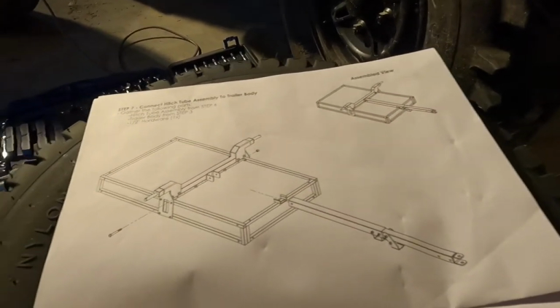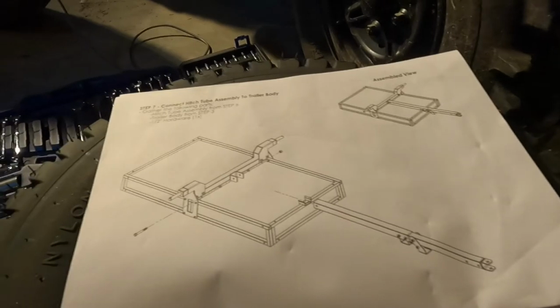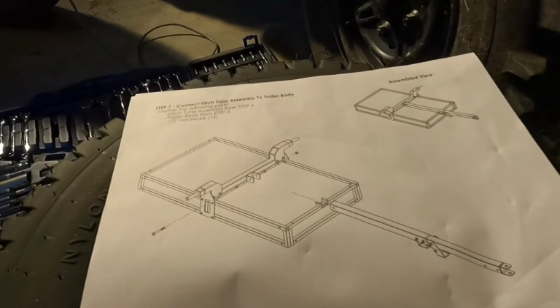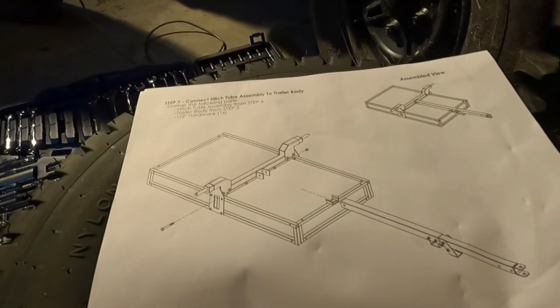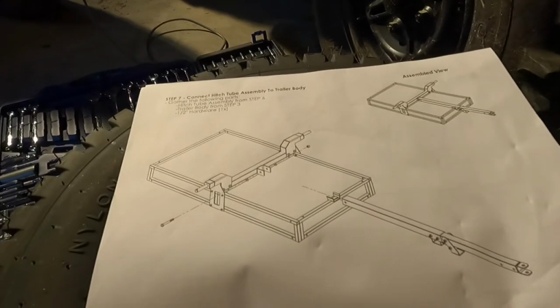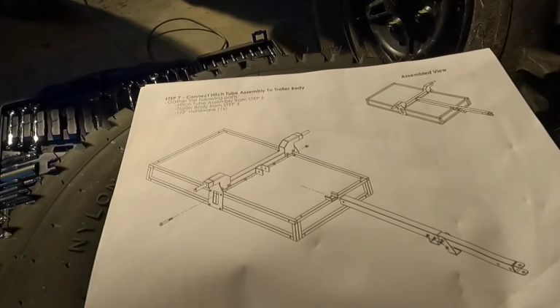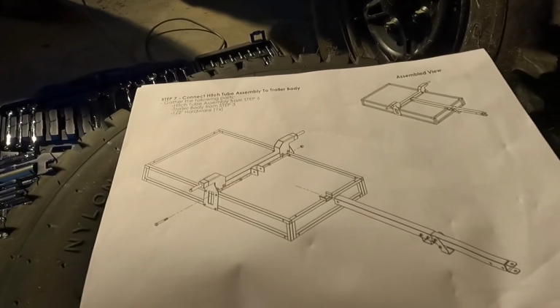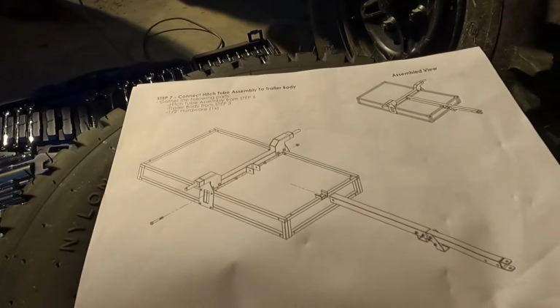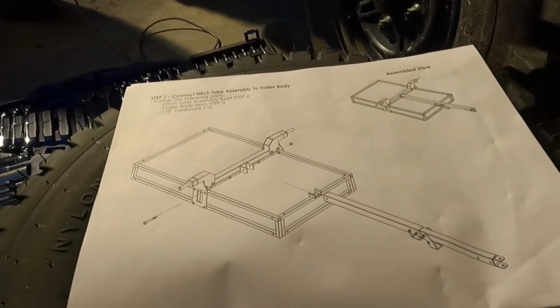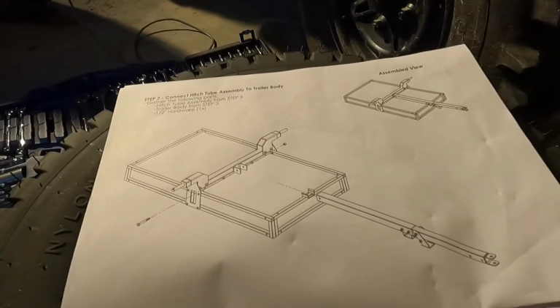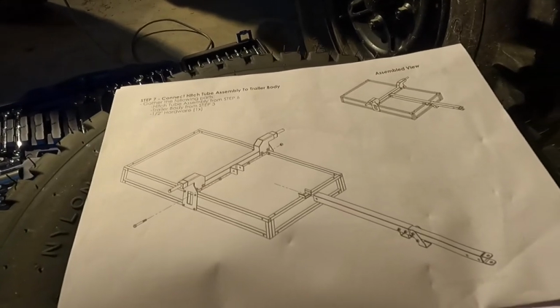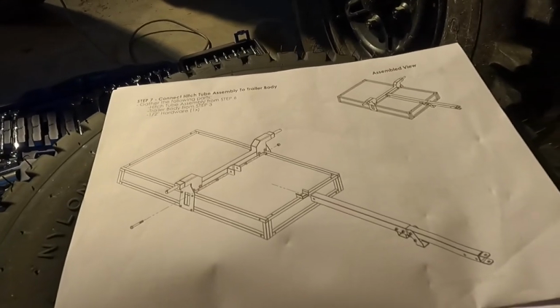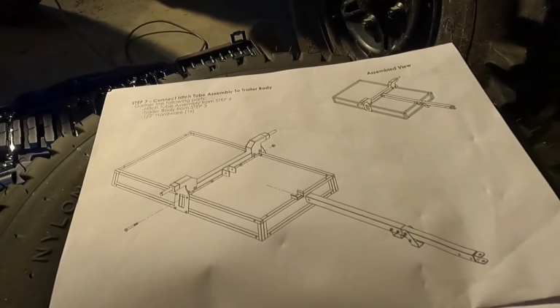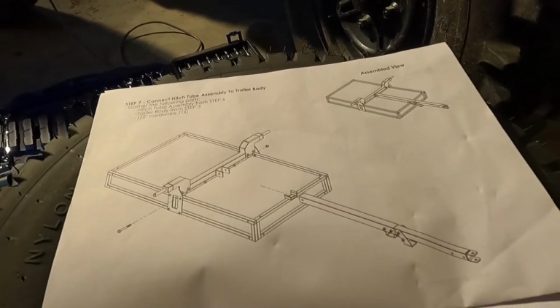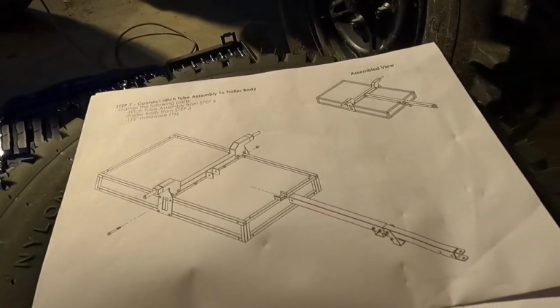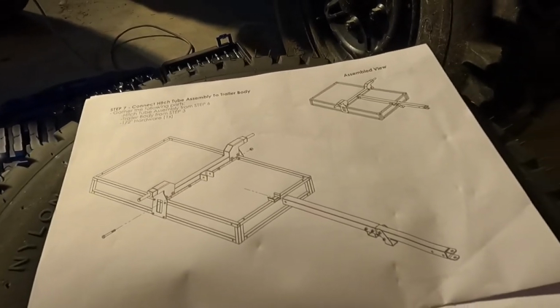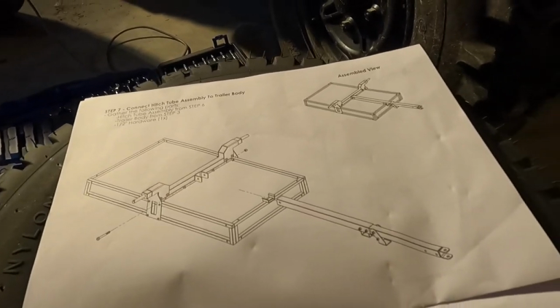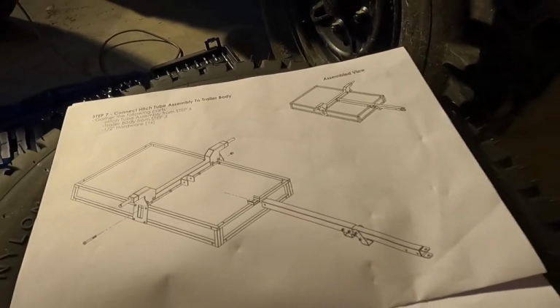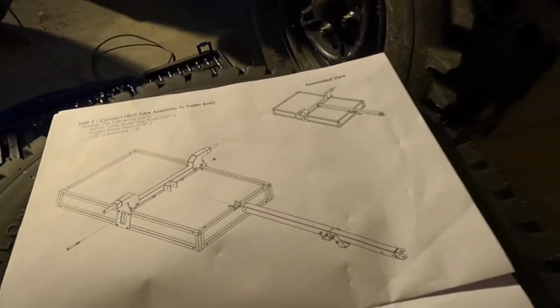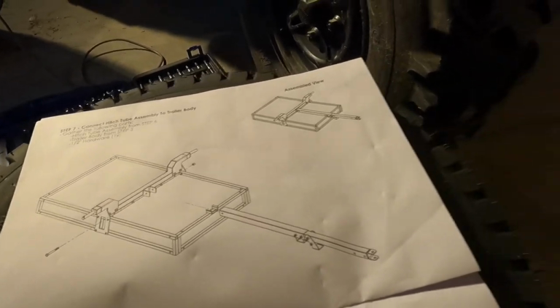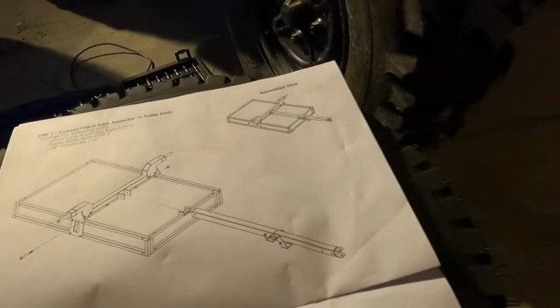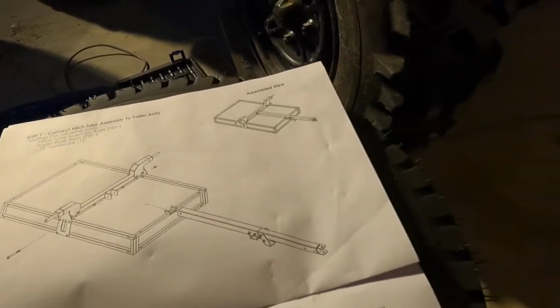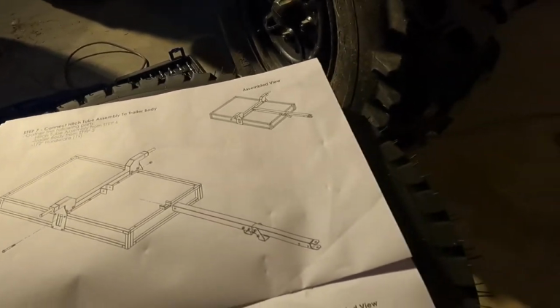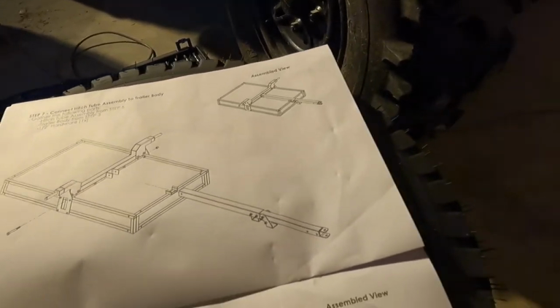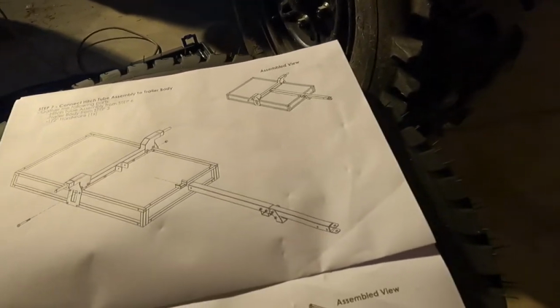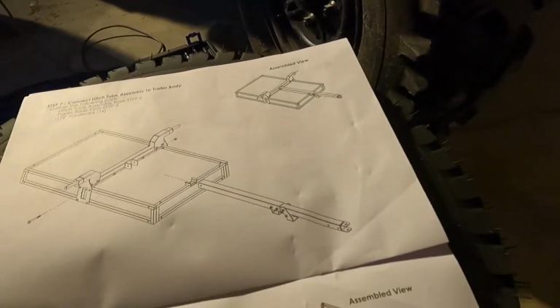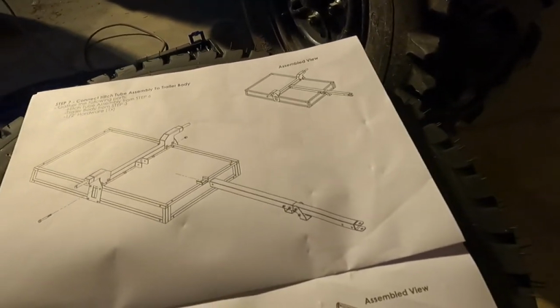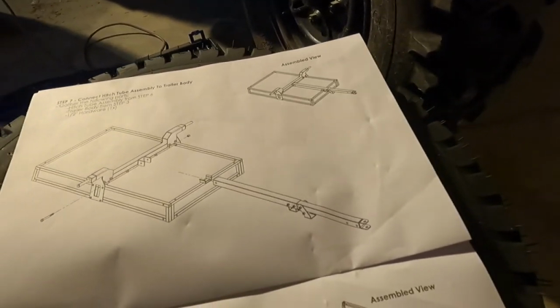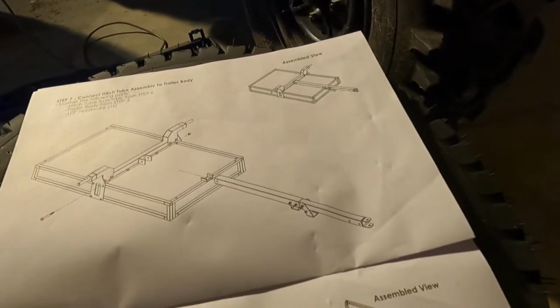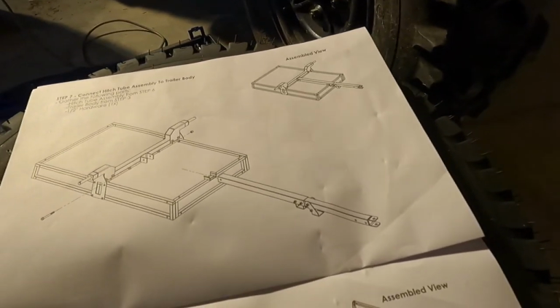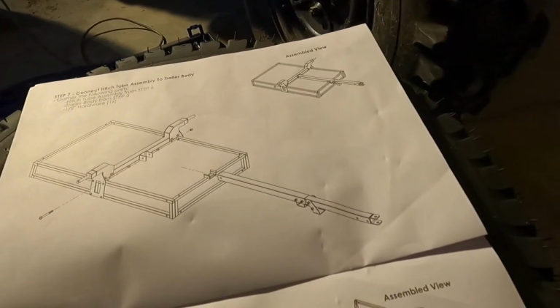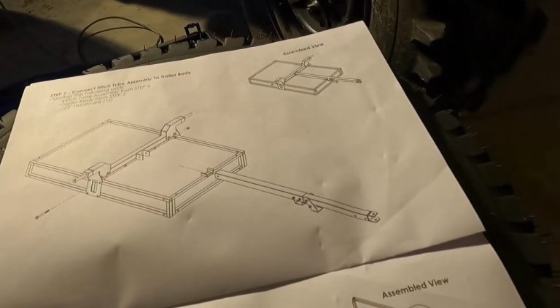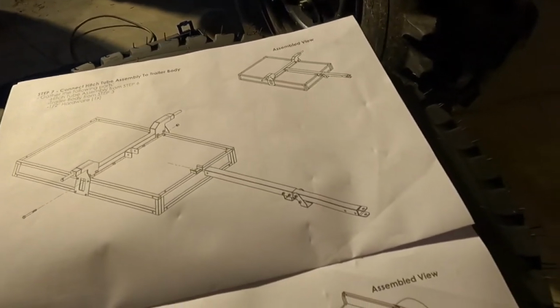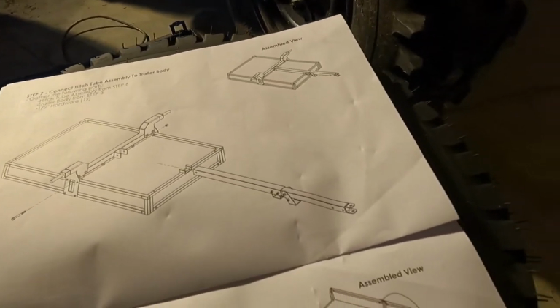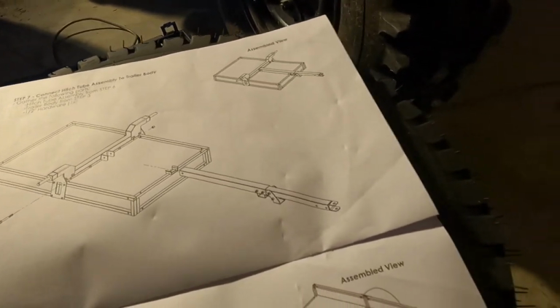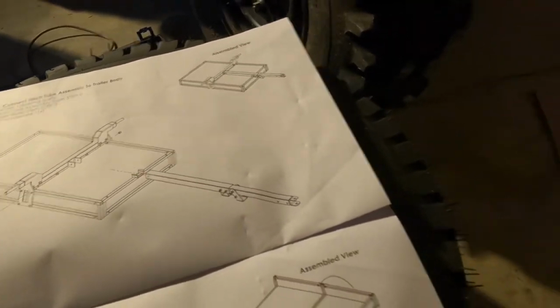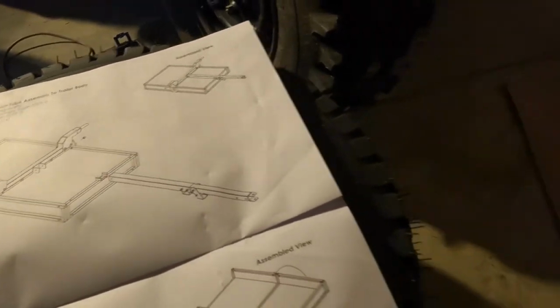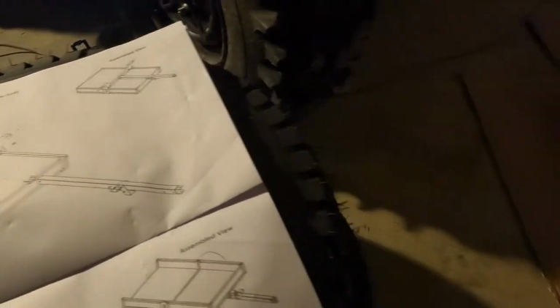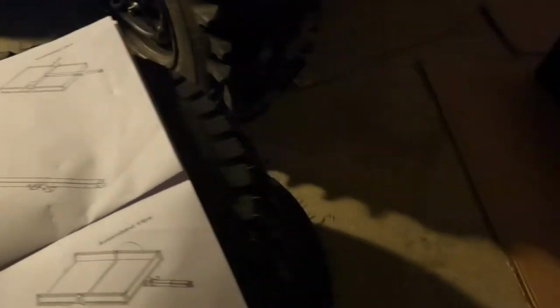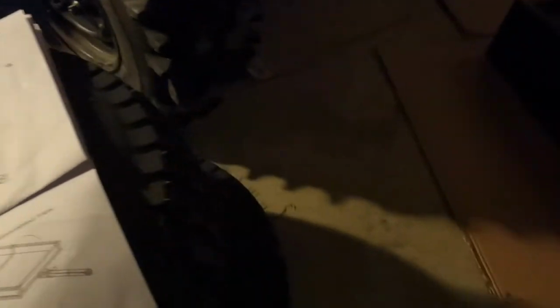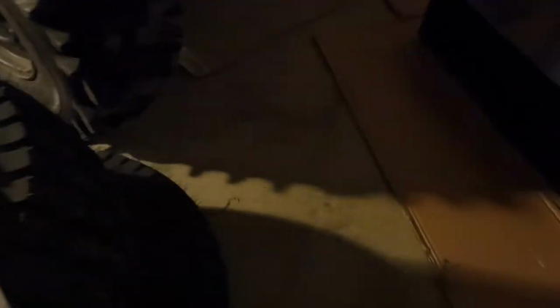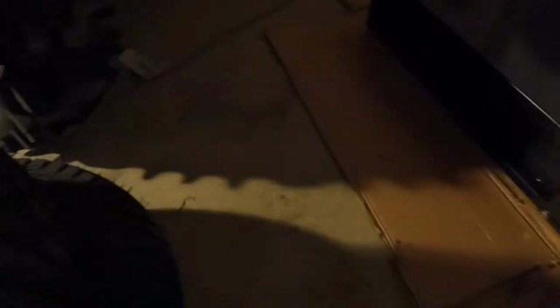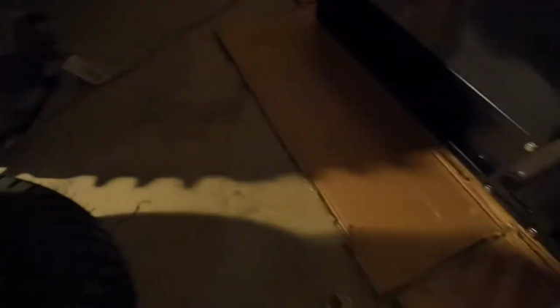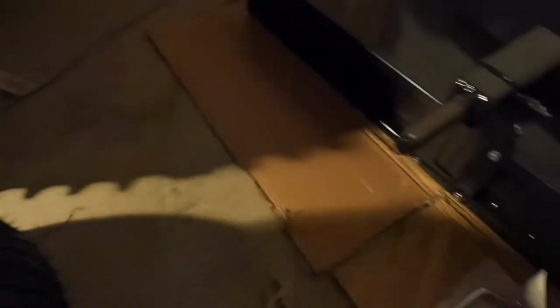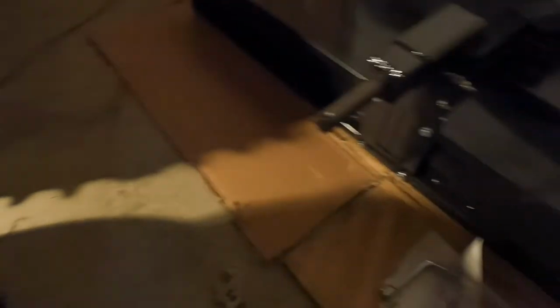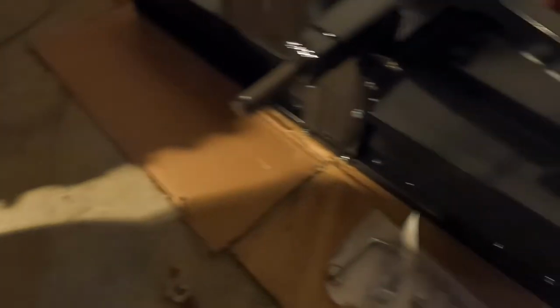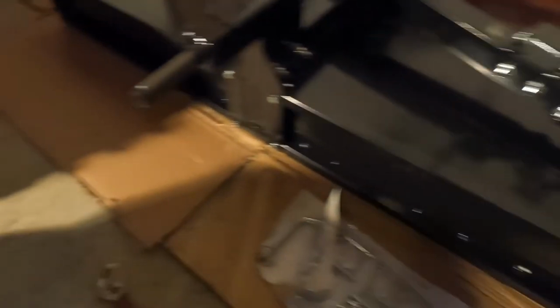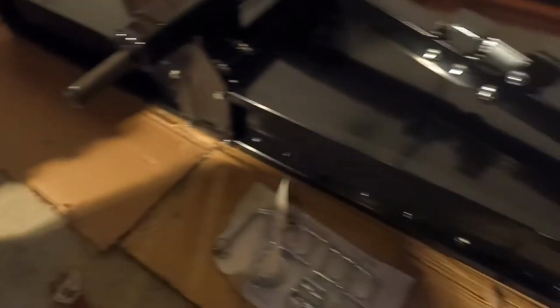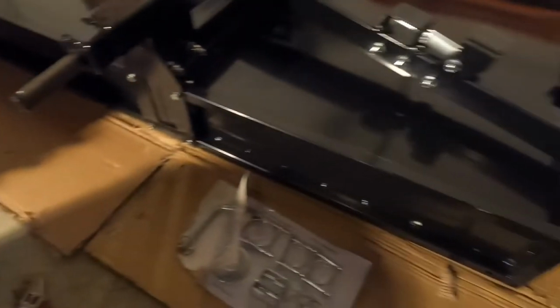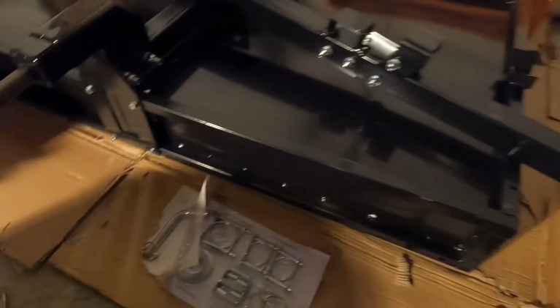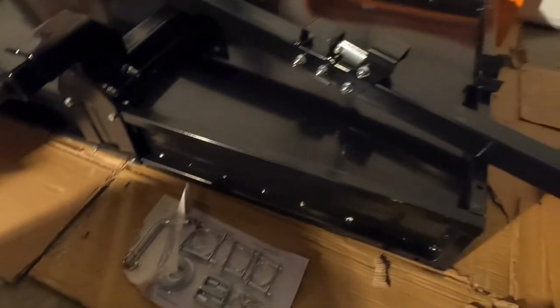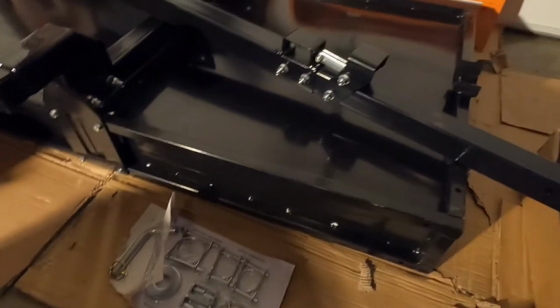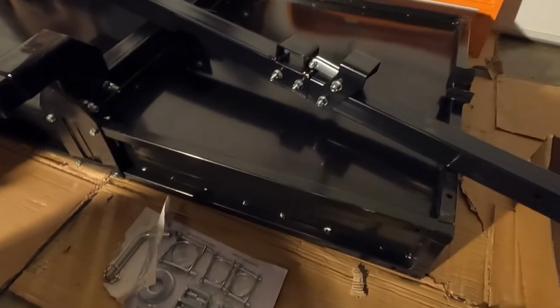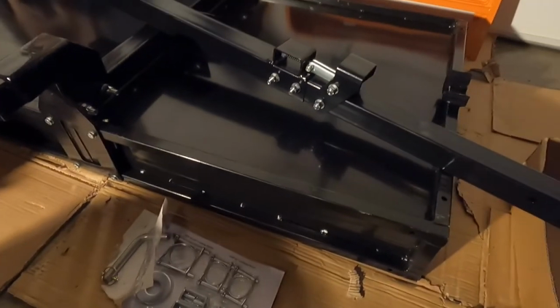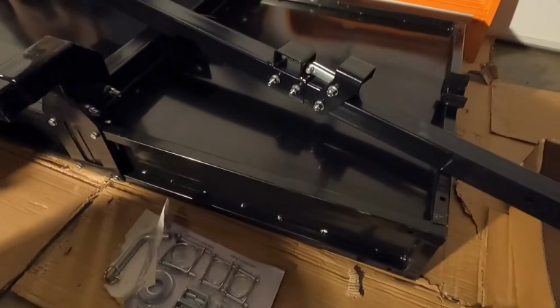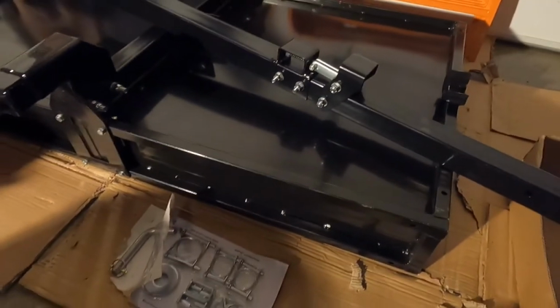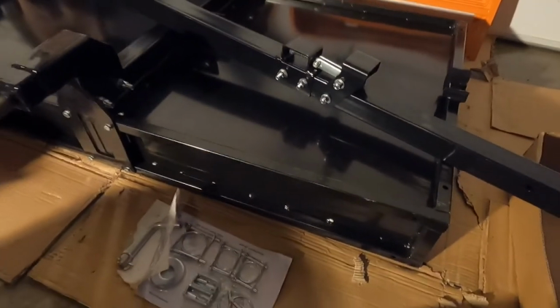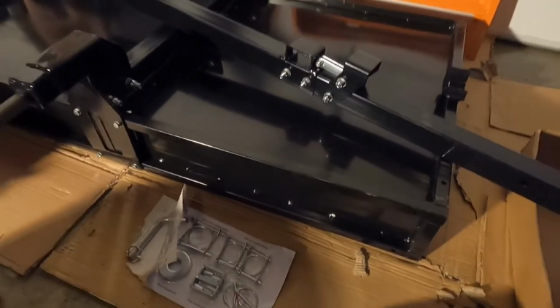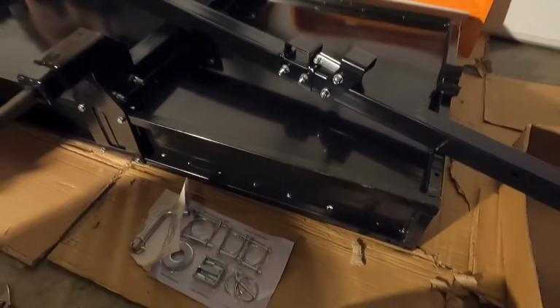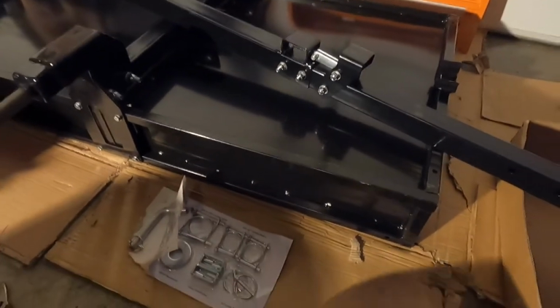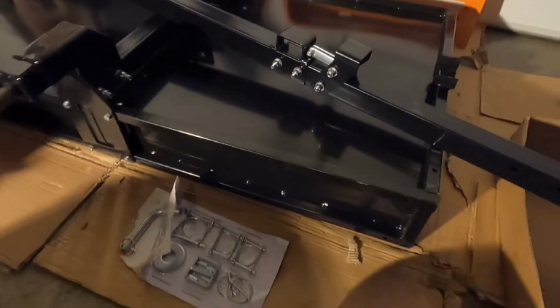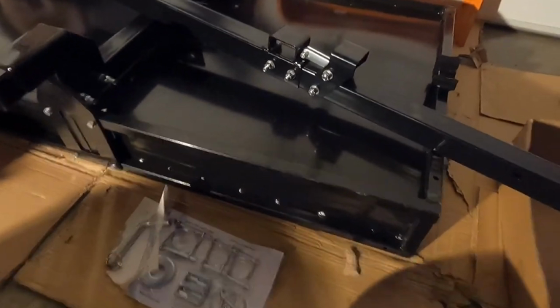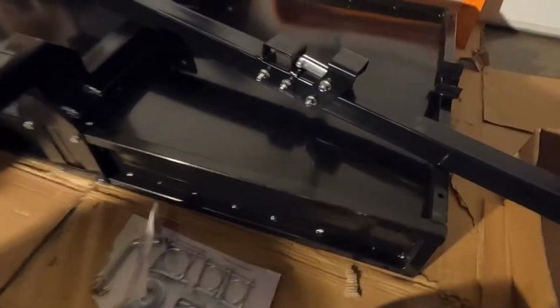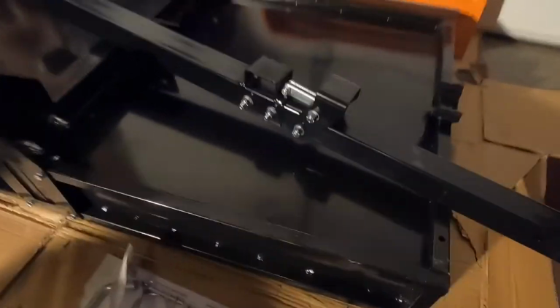Step seven: connect the hitch tube assembly to the trailer body. Got everything right there and it all comes together now.